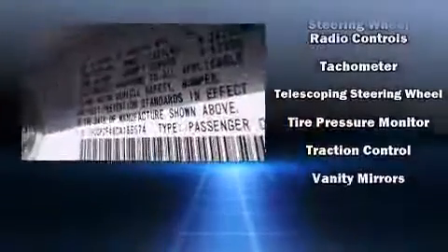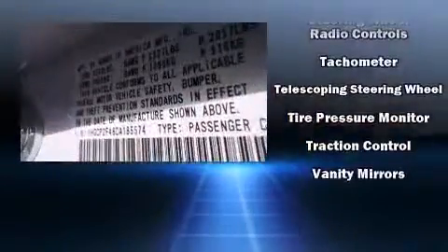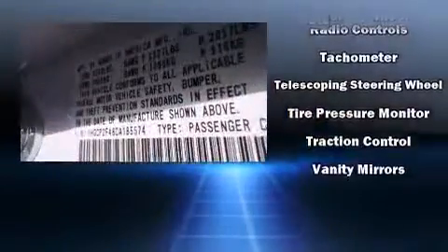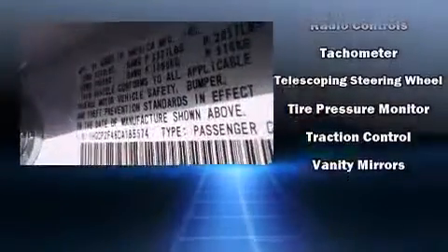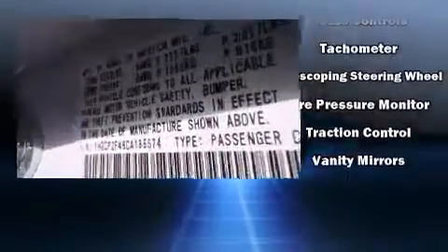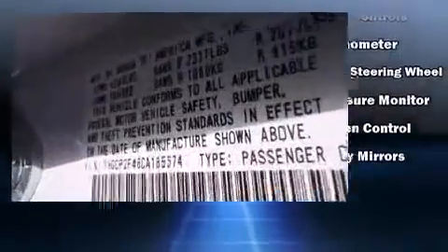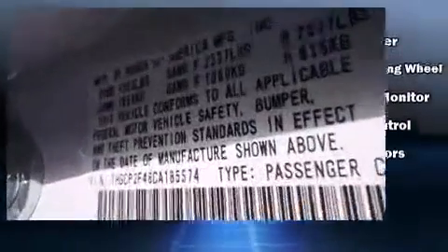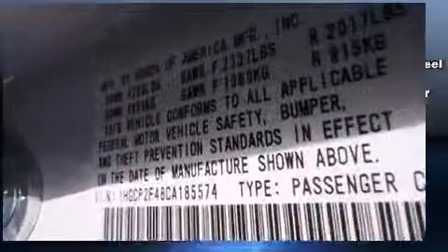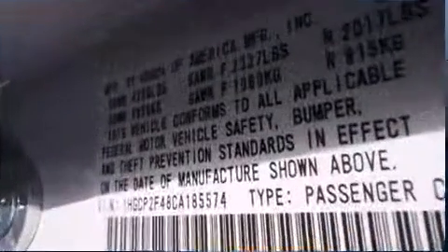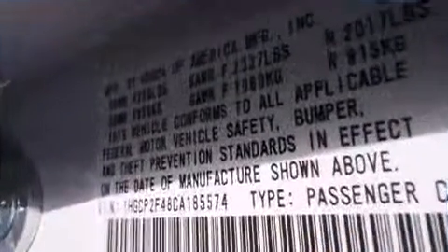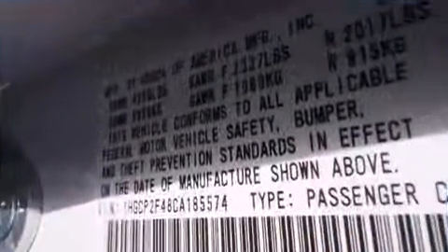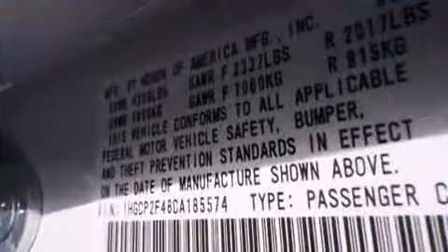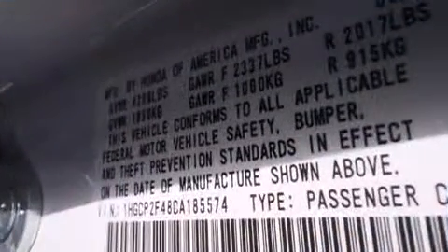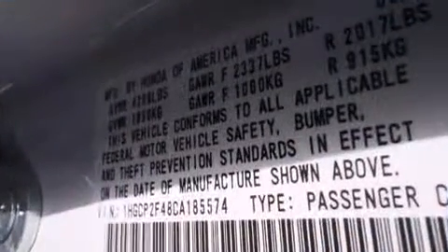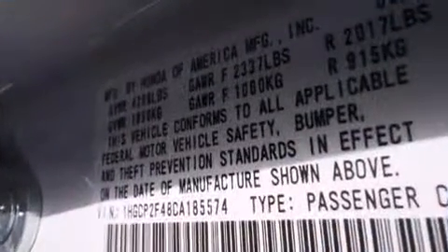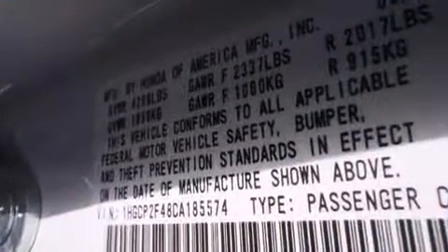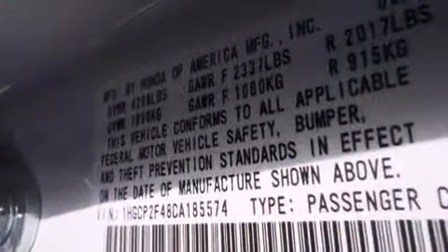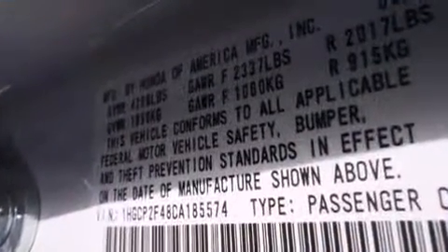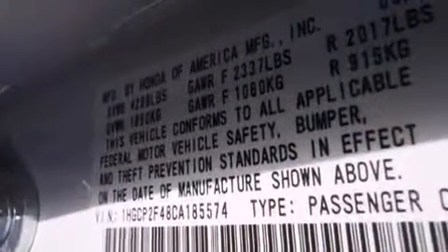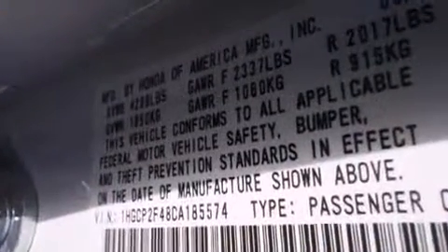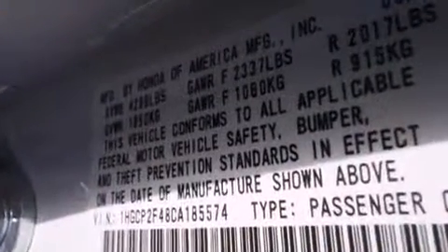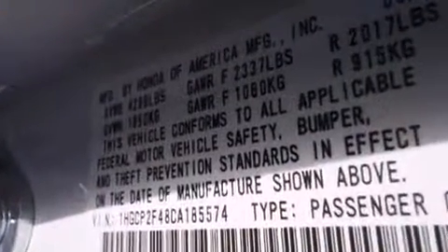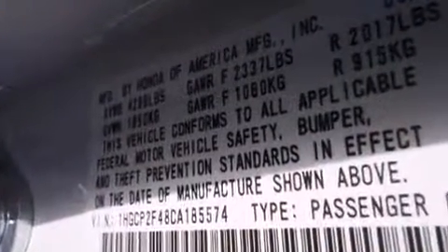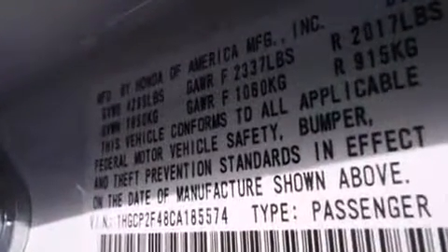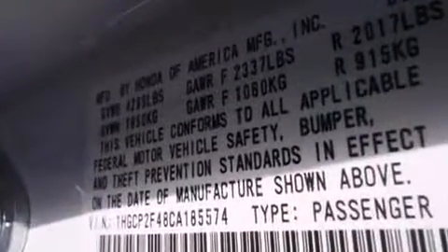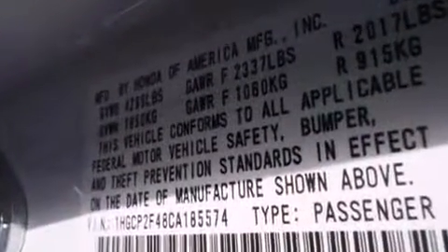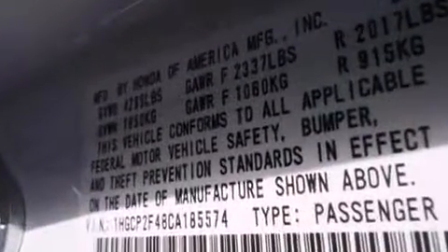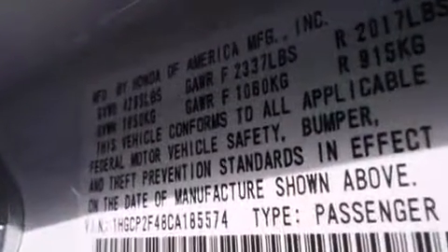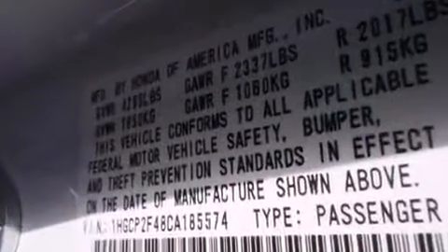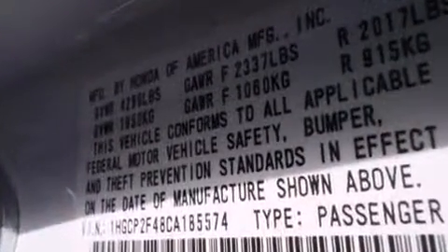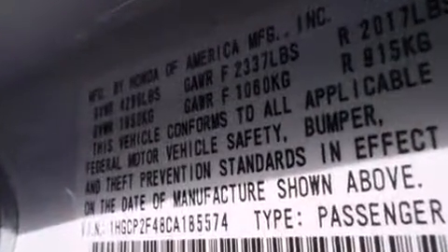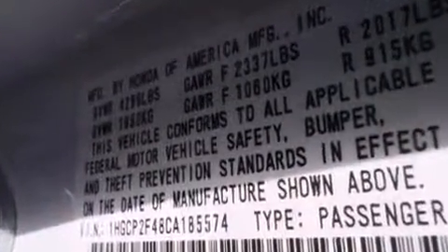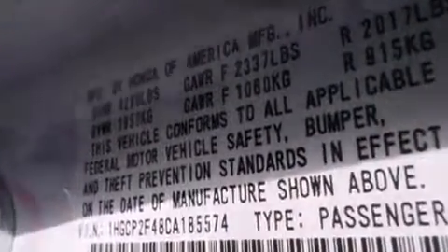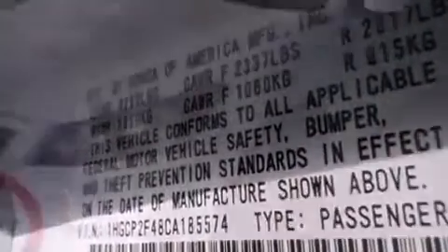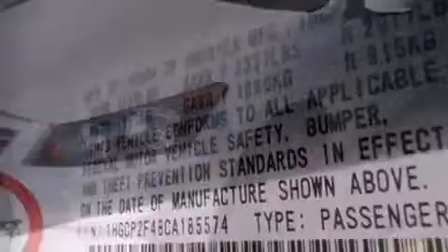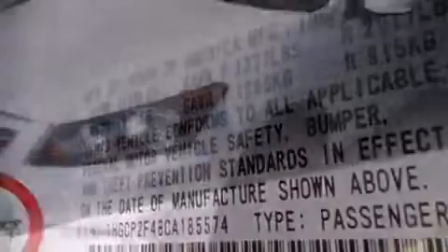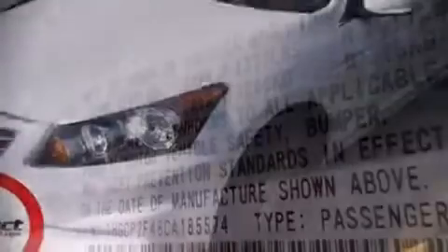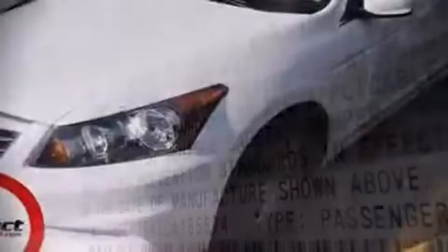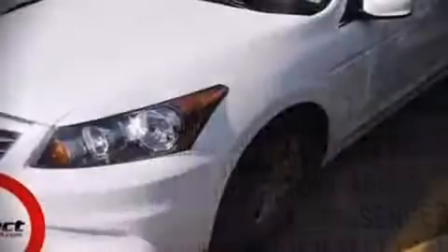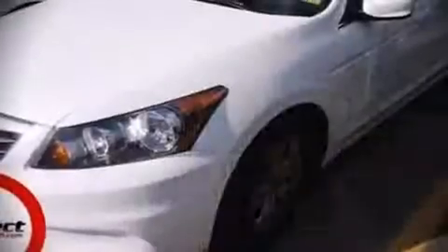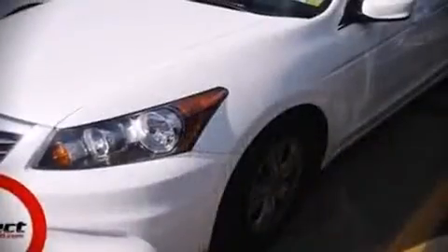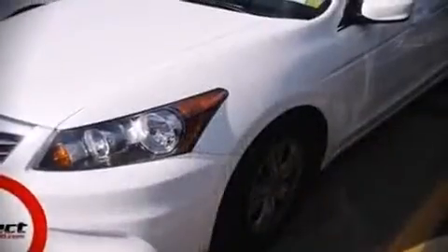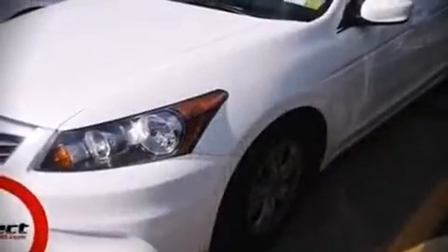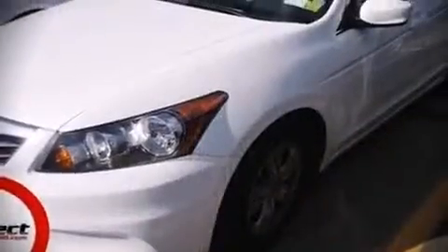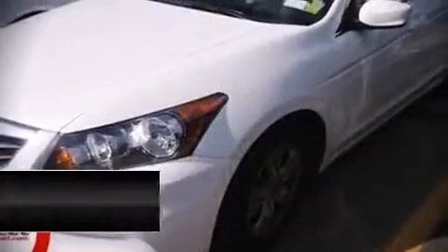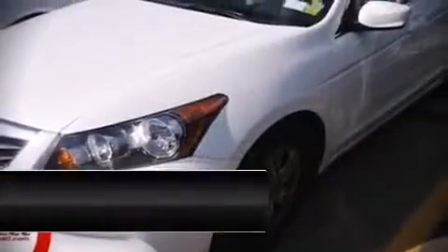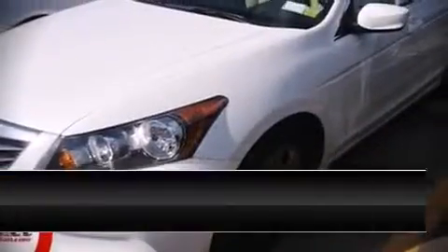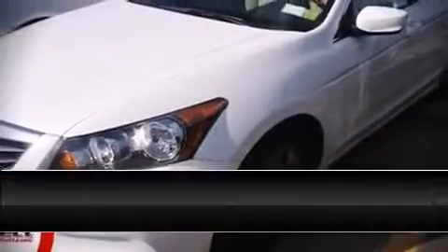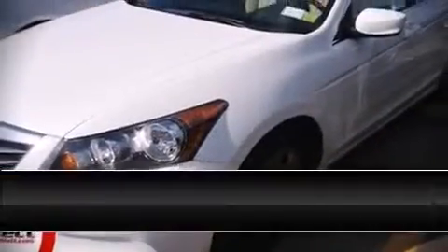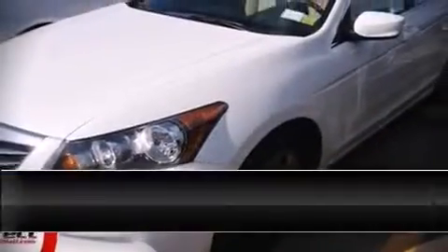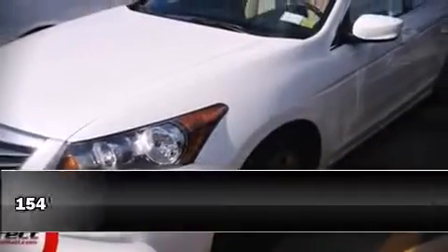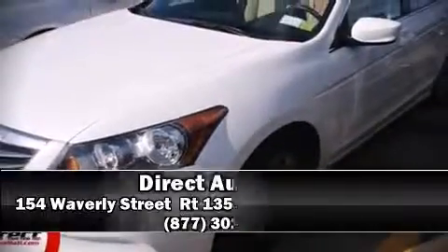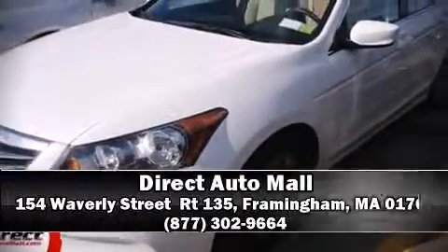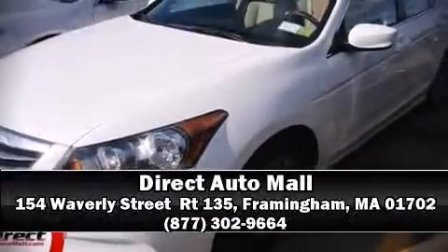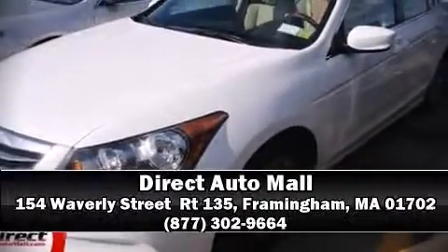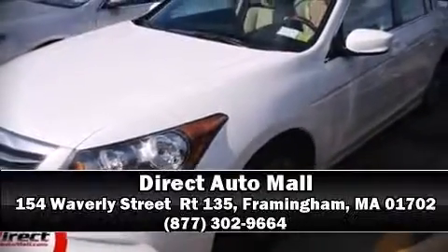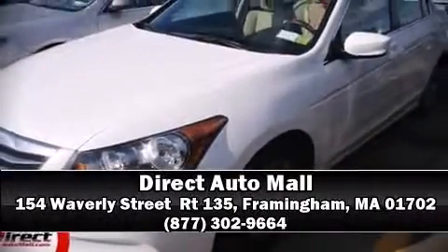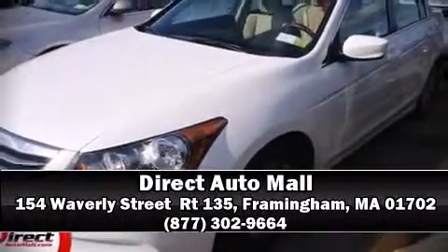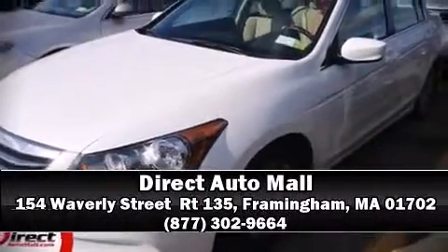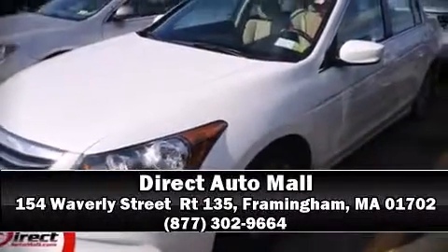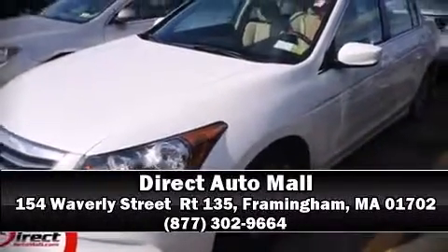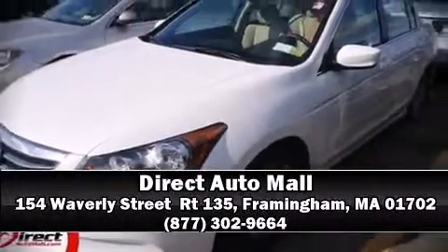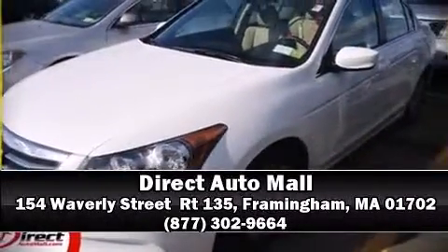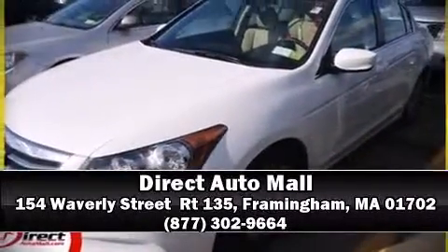For added security, Dynamic Stability Control supplements the drivetrain. Please don't hesitate to give us a call. See you tomorrow.